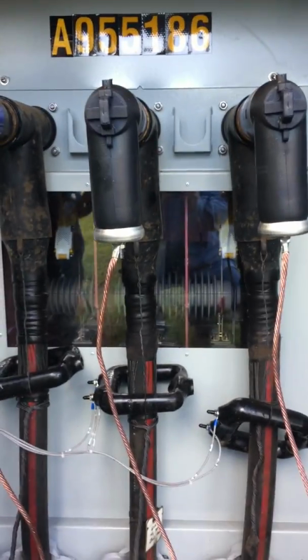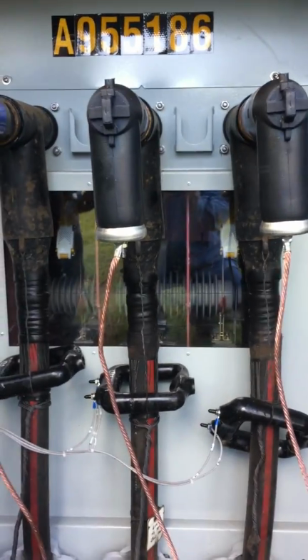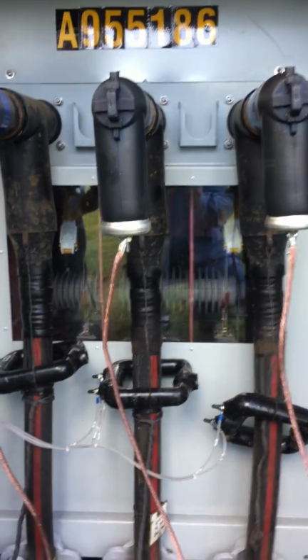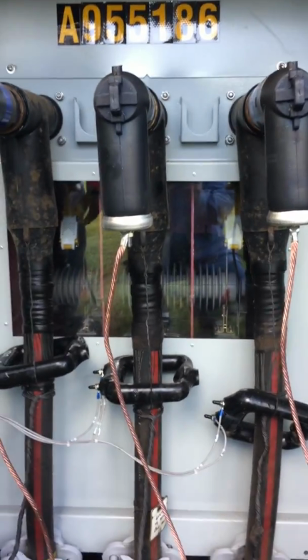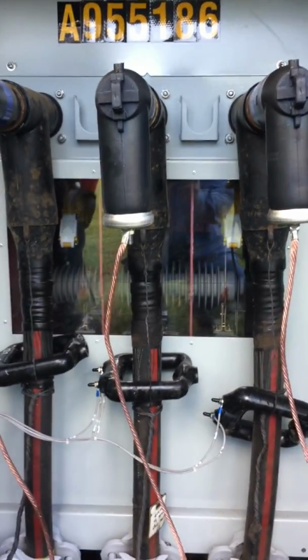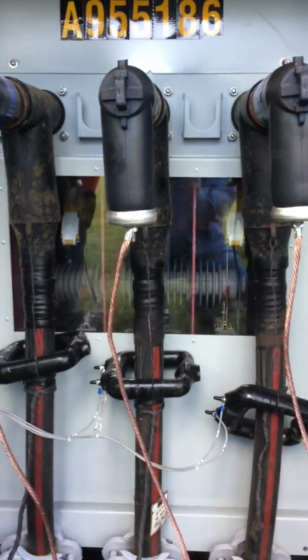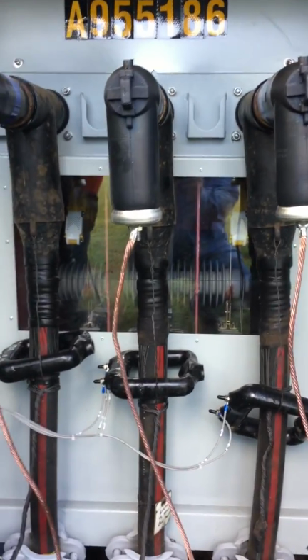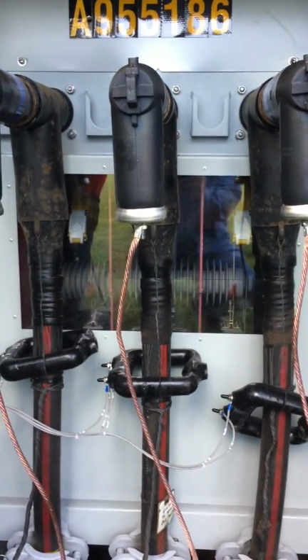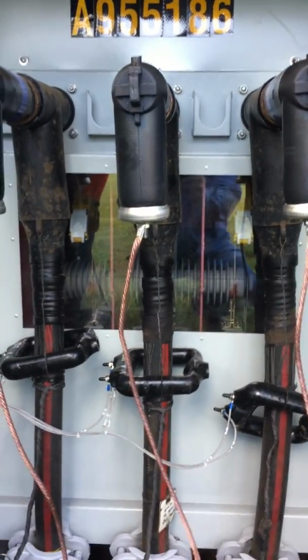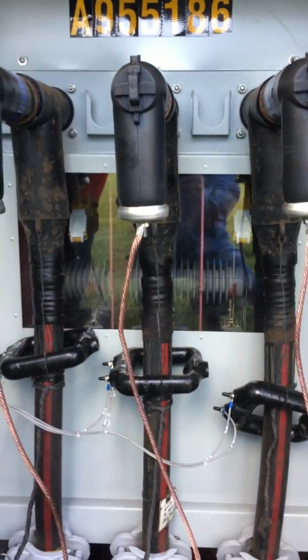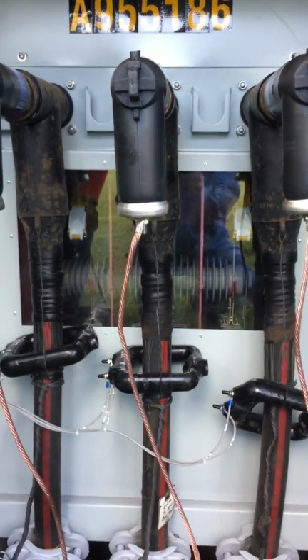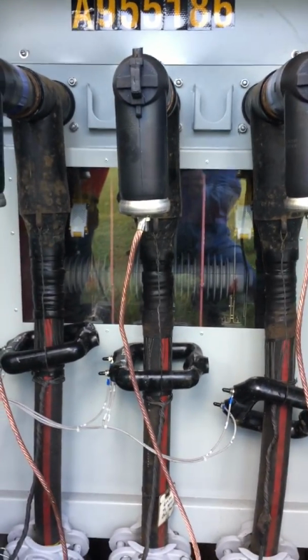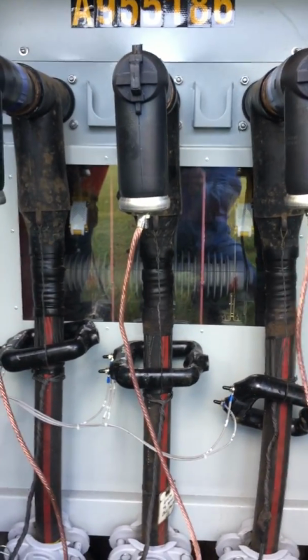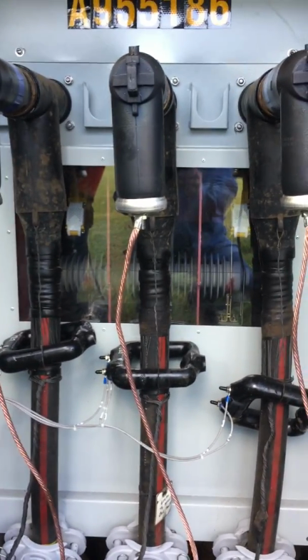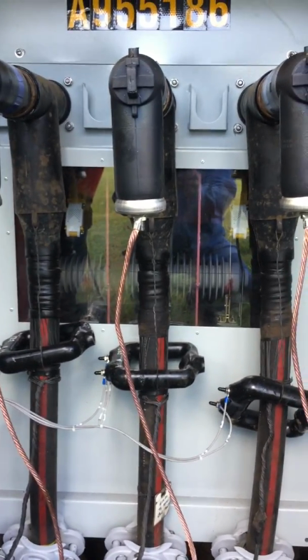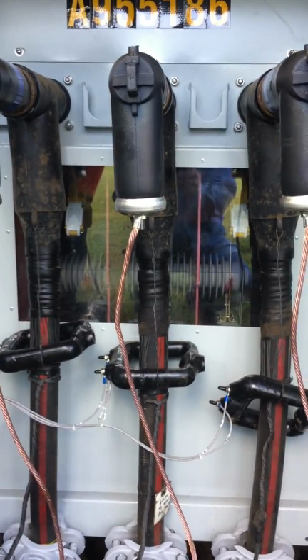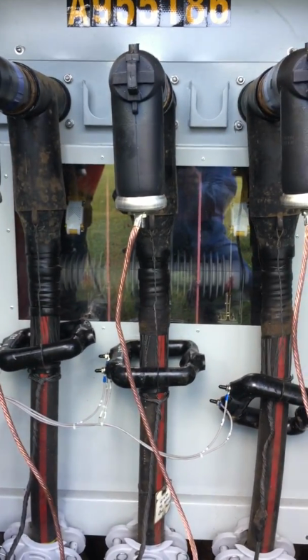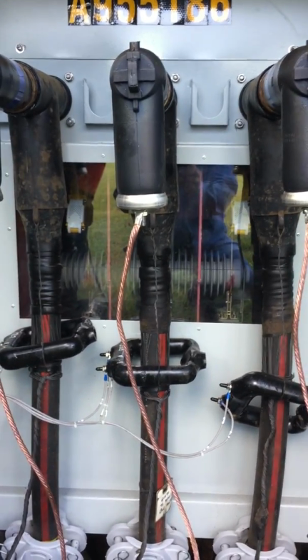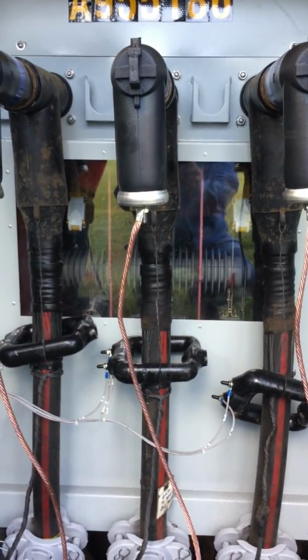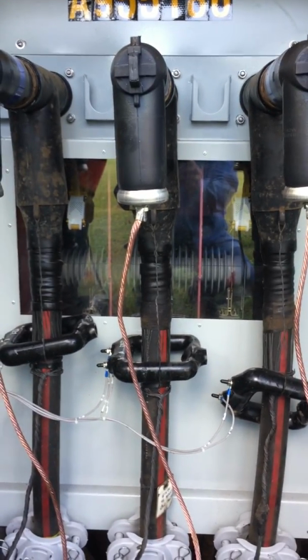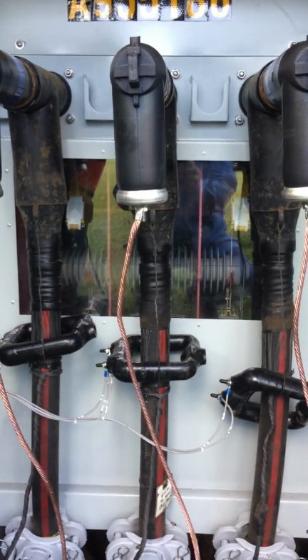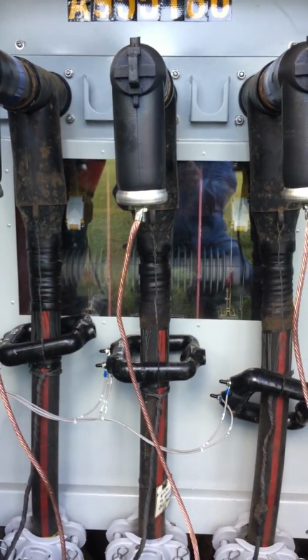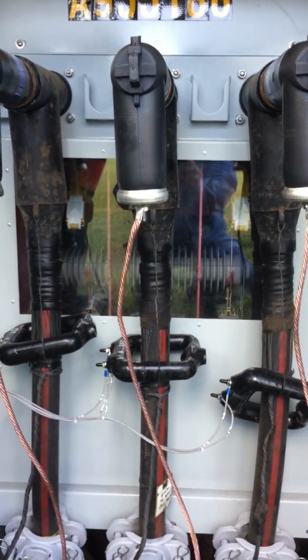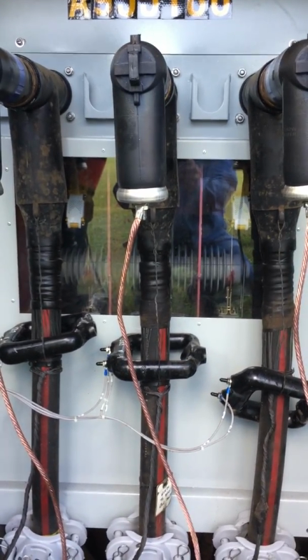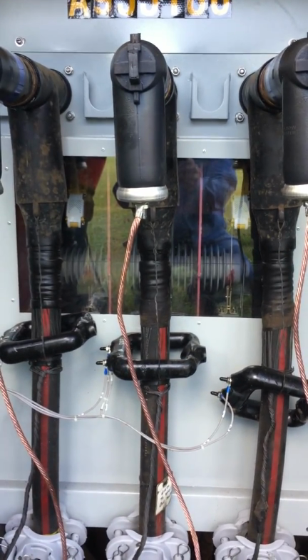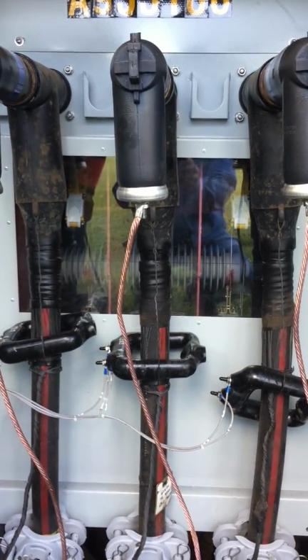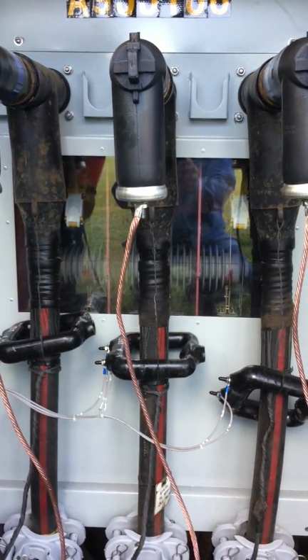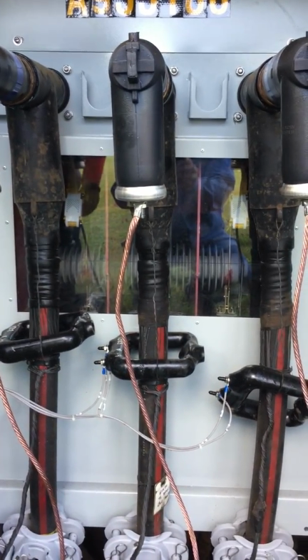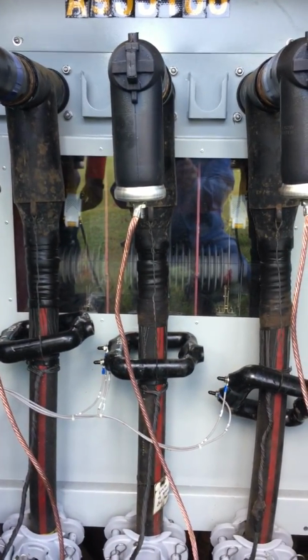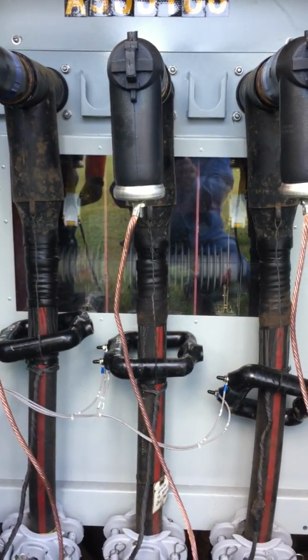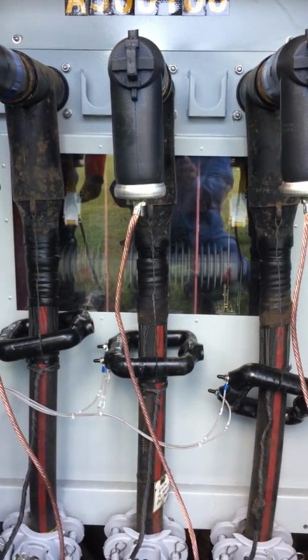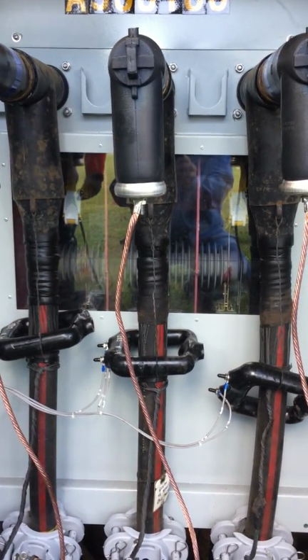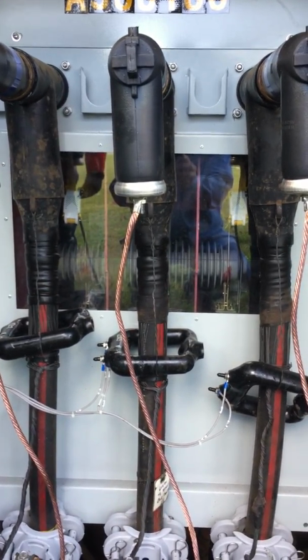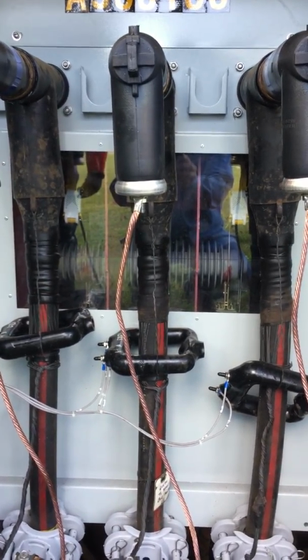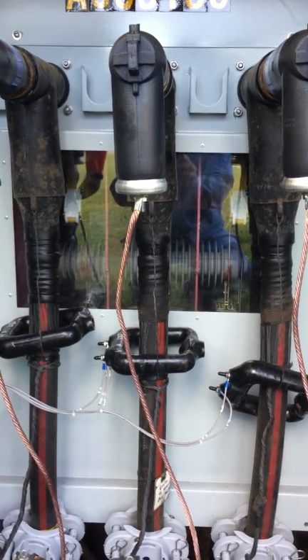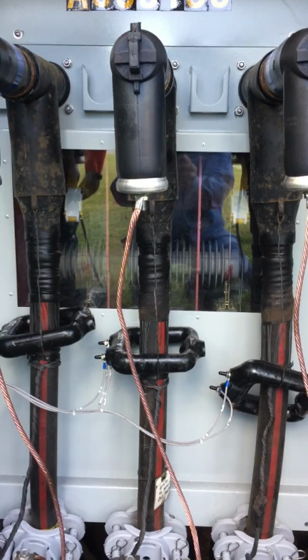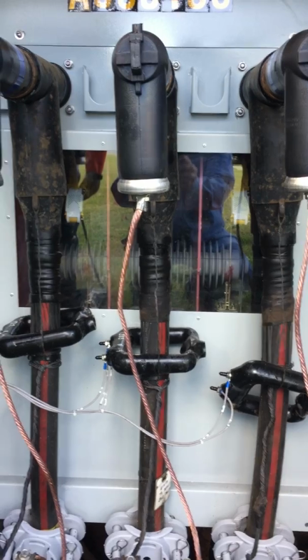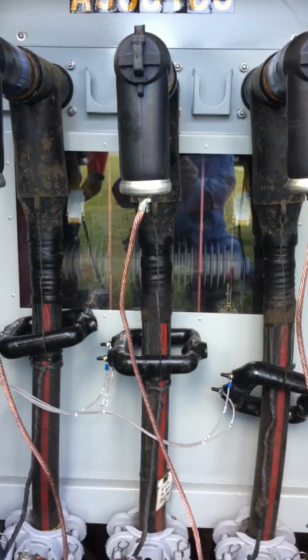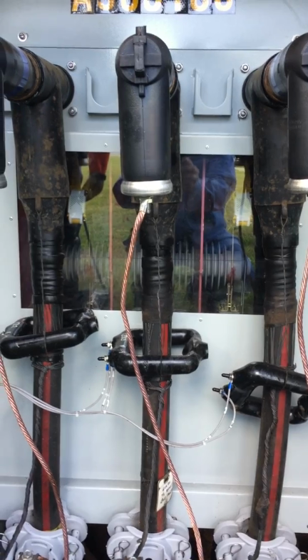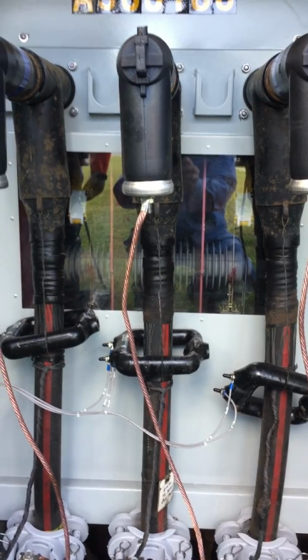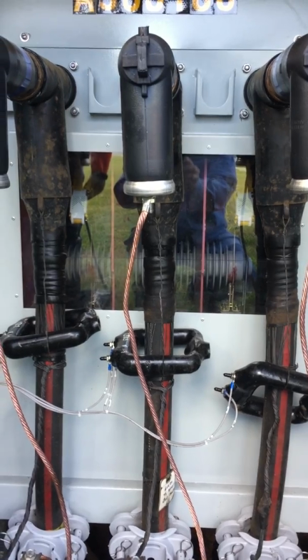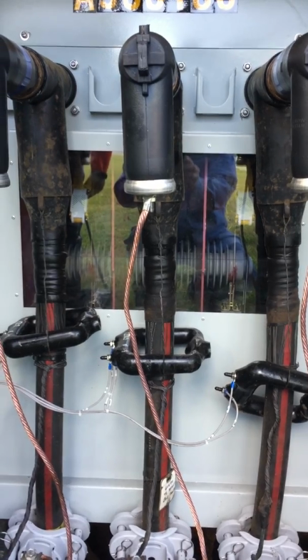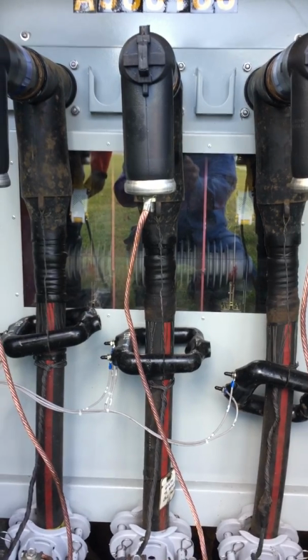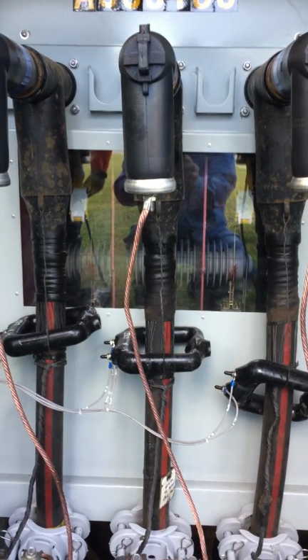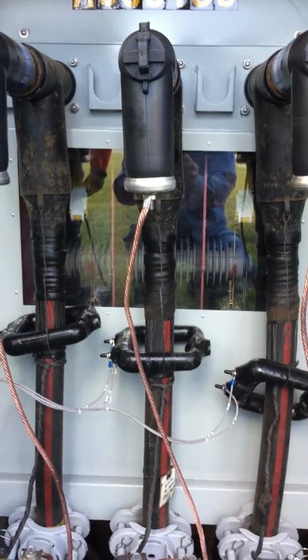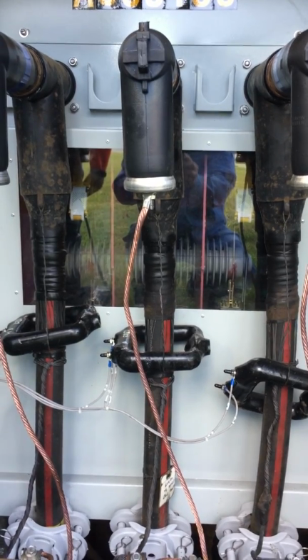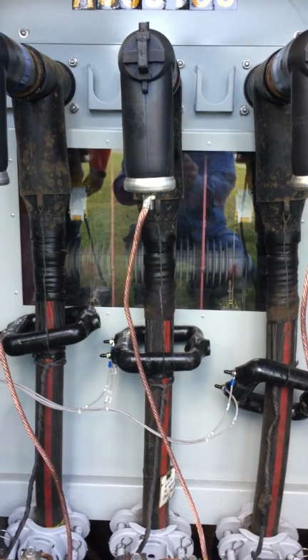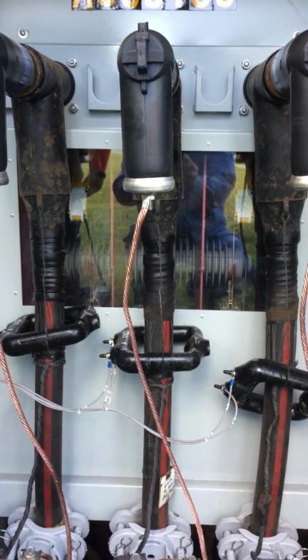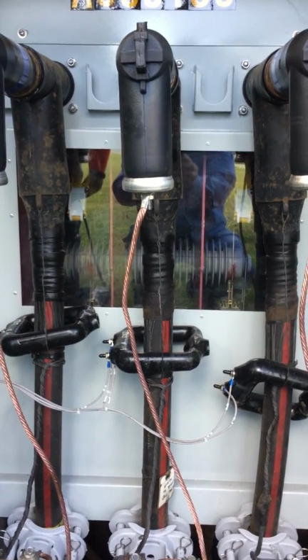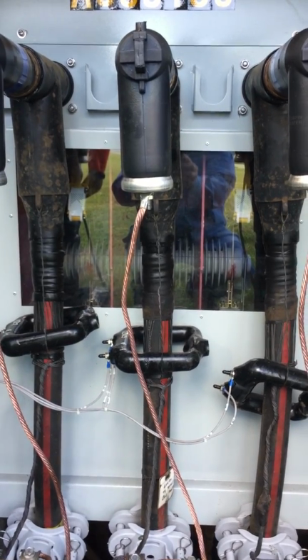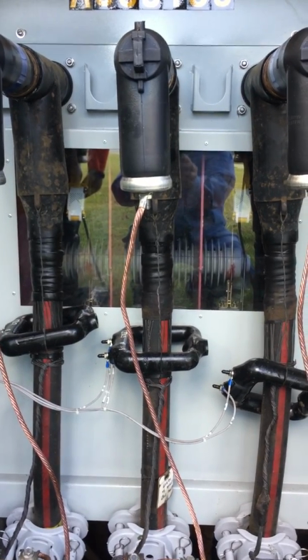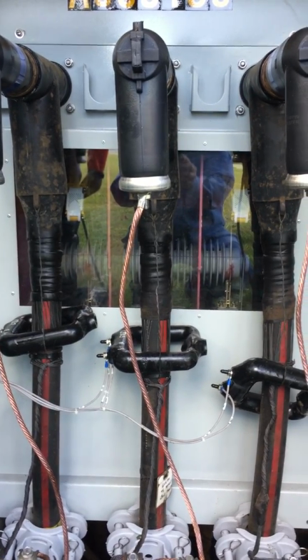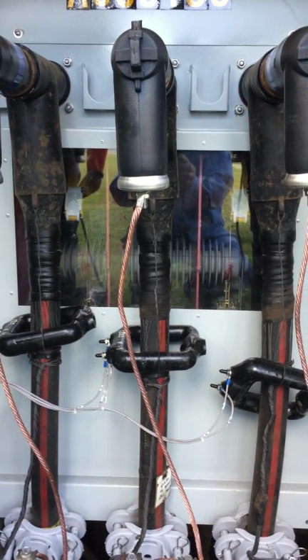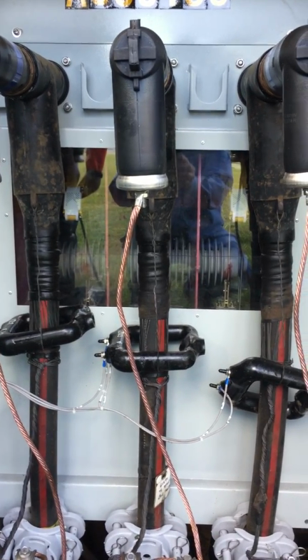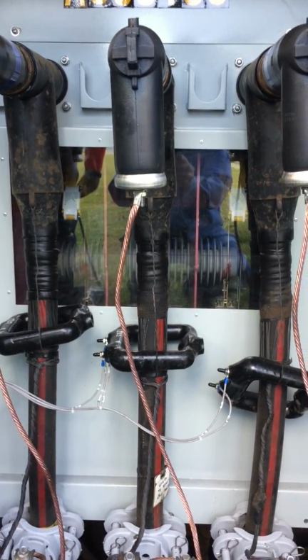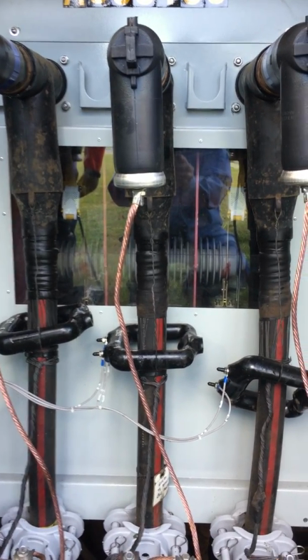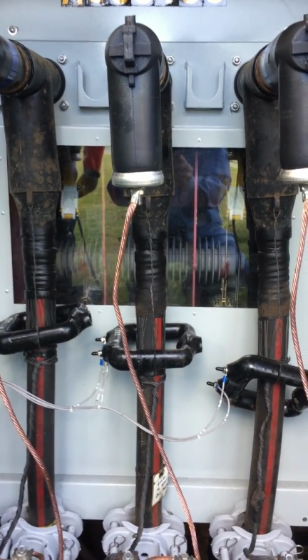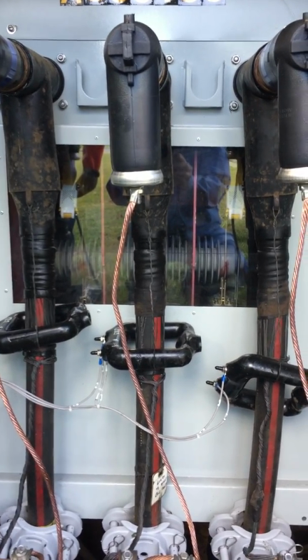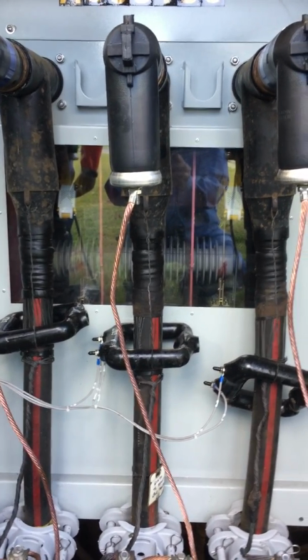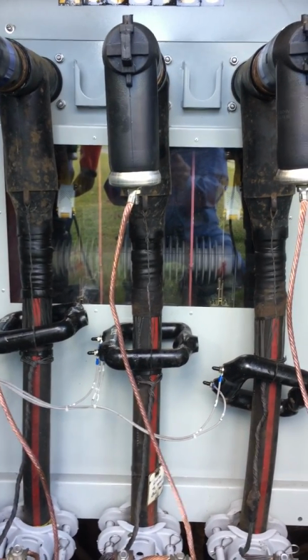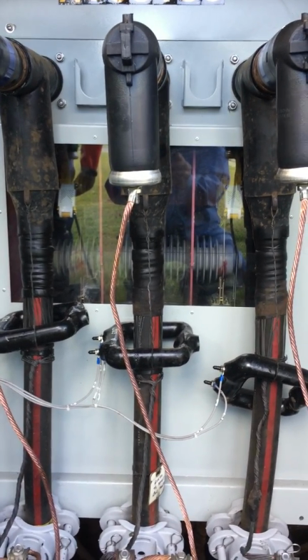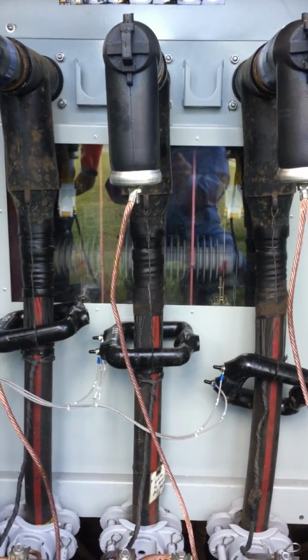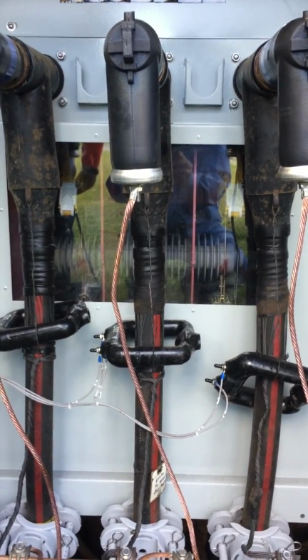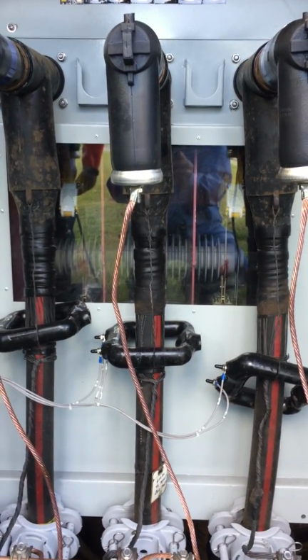We verify that the switch blades are closed, then contact the dispatcher and tell him the switch is in the closed position.